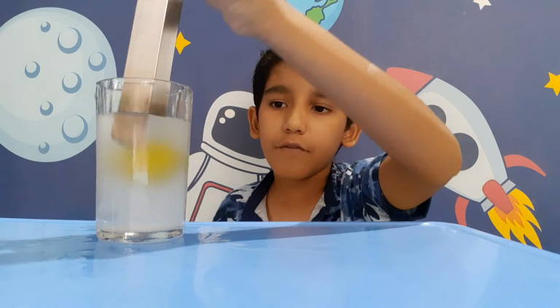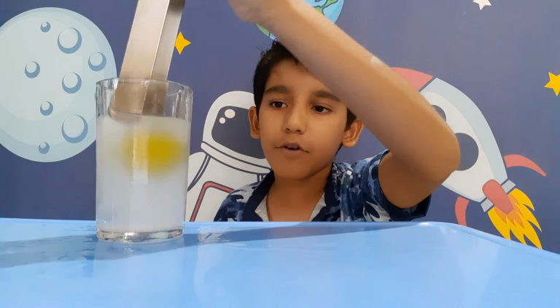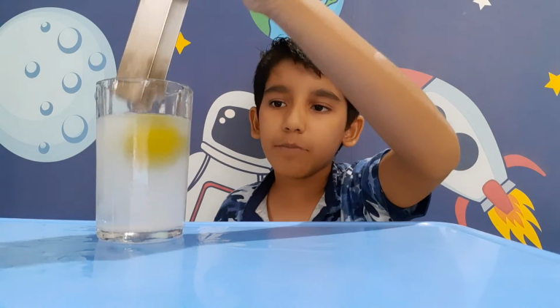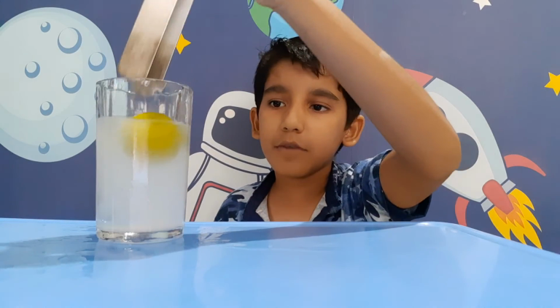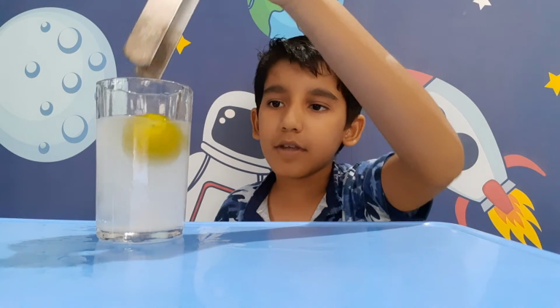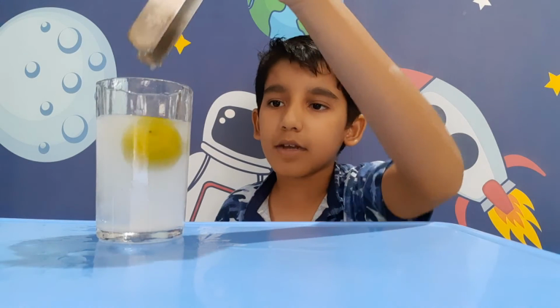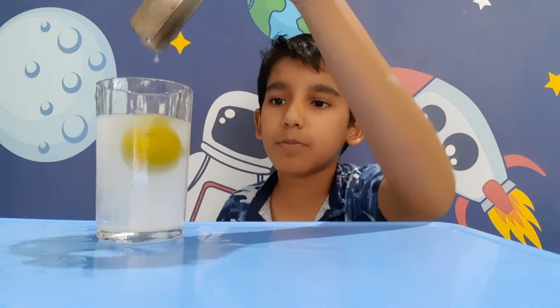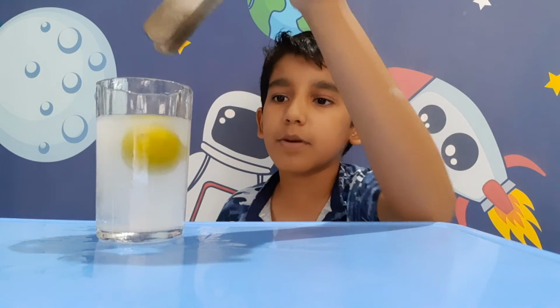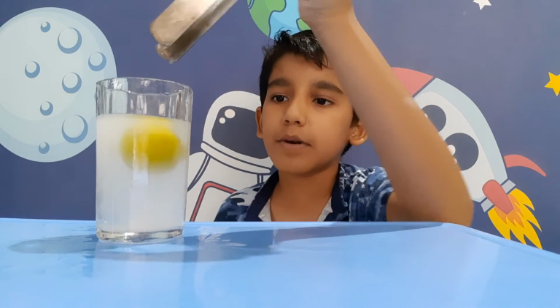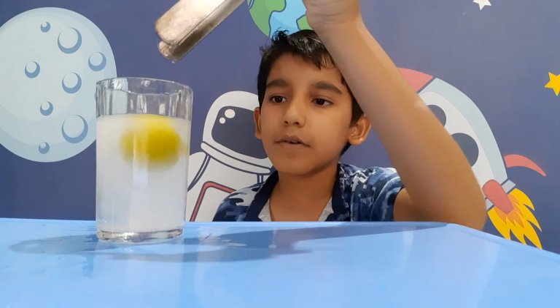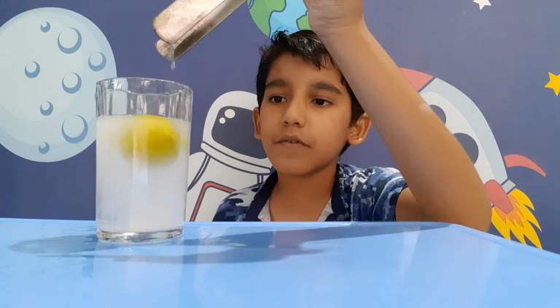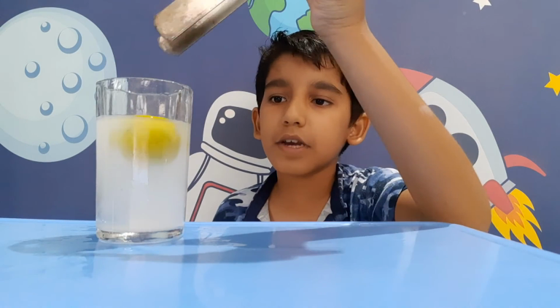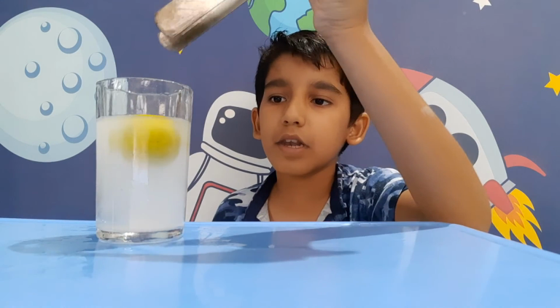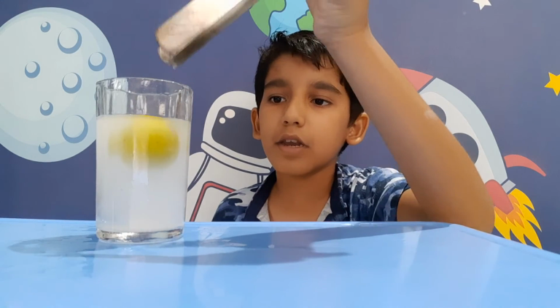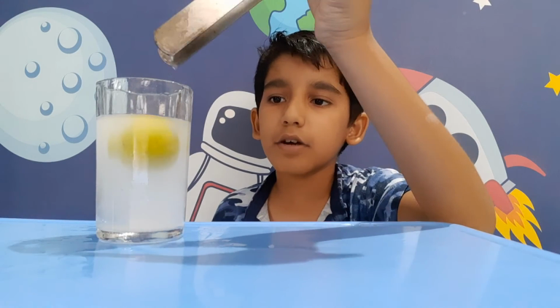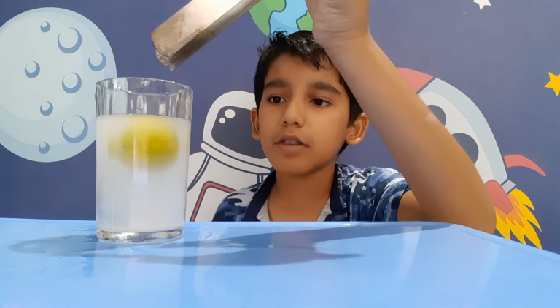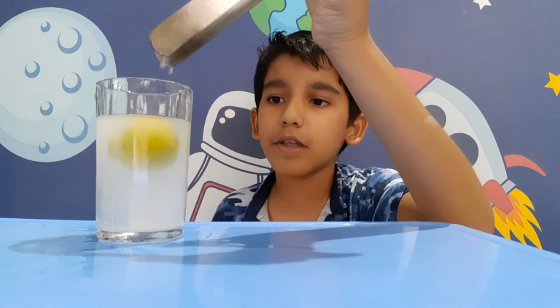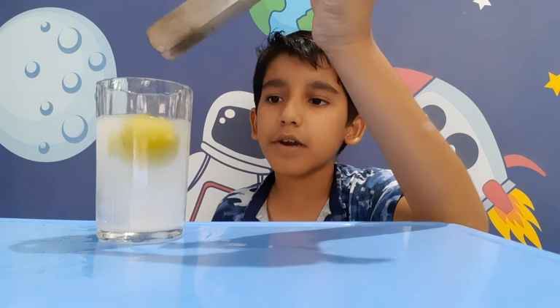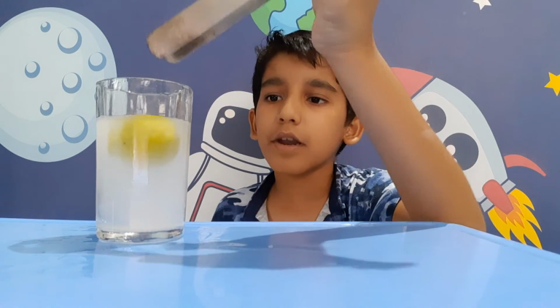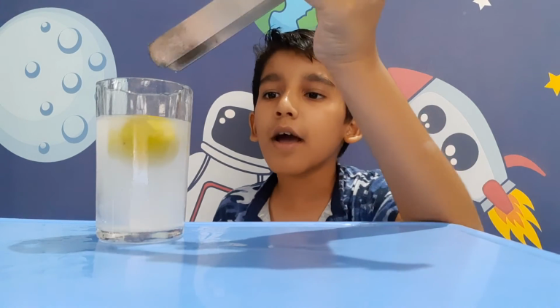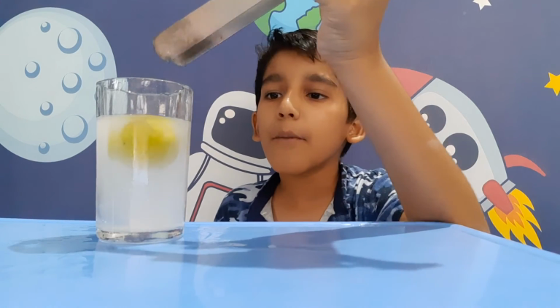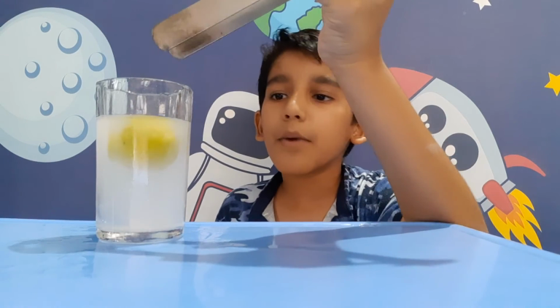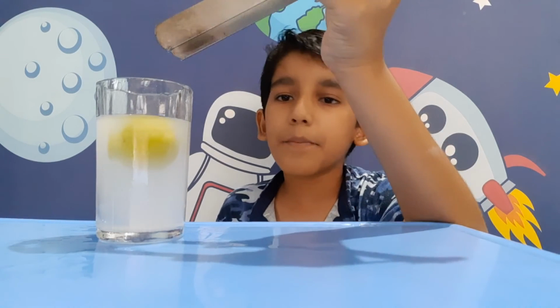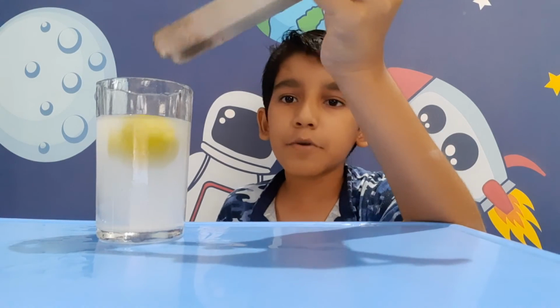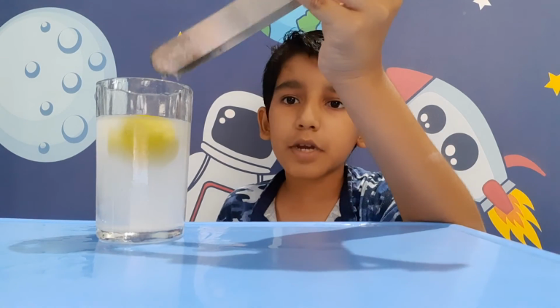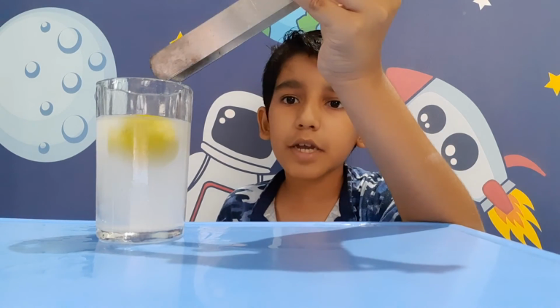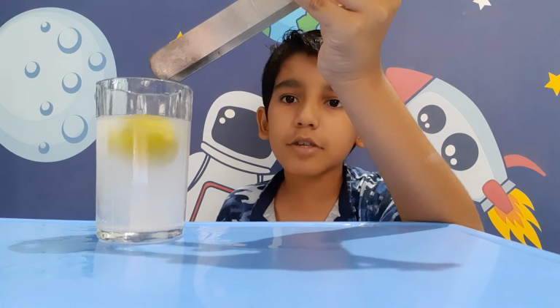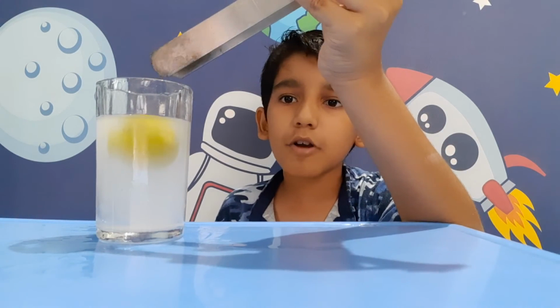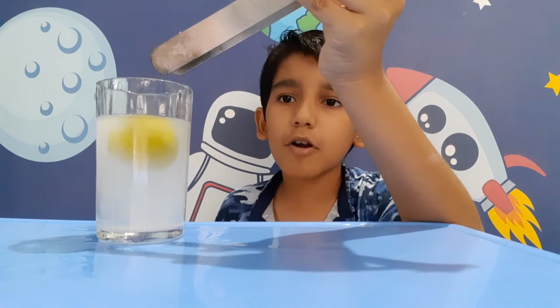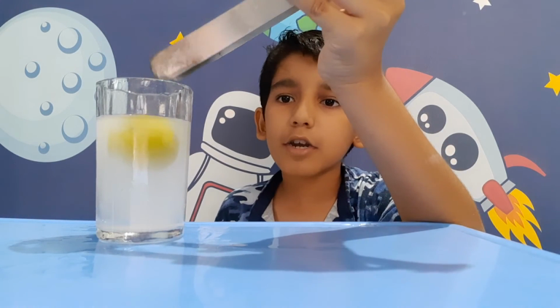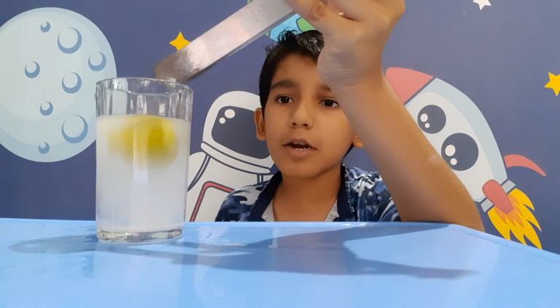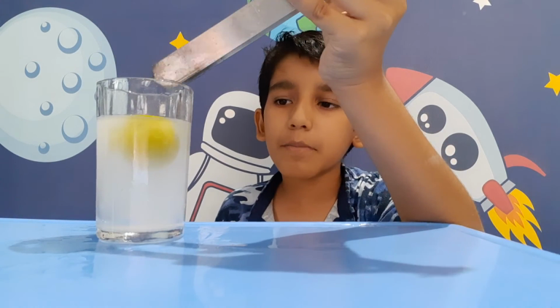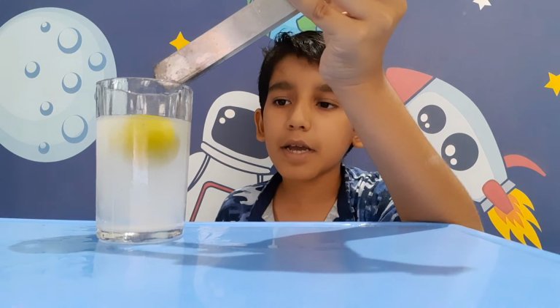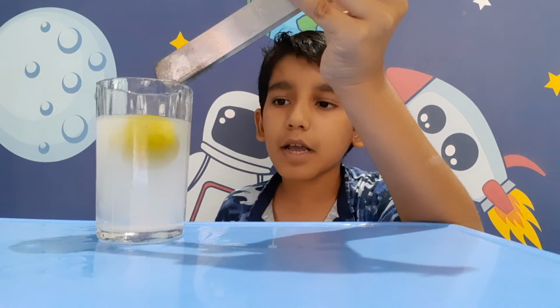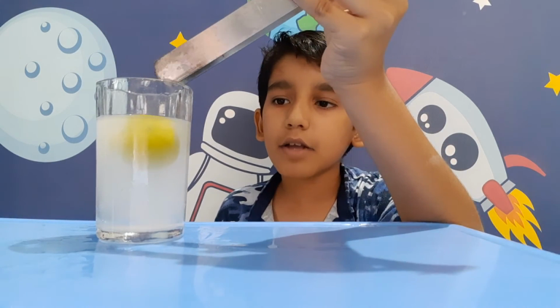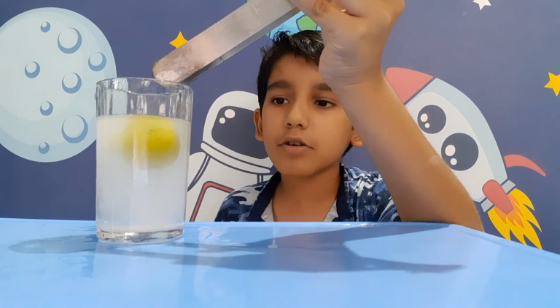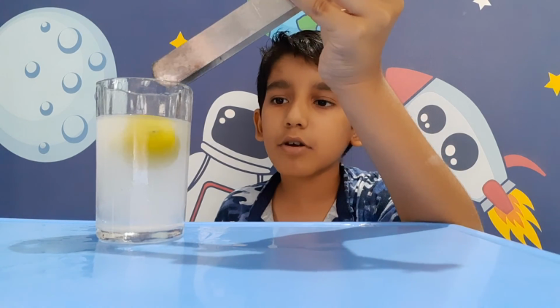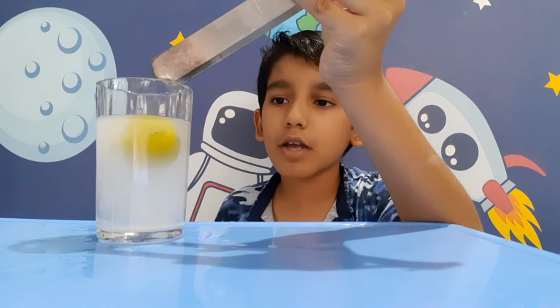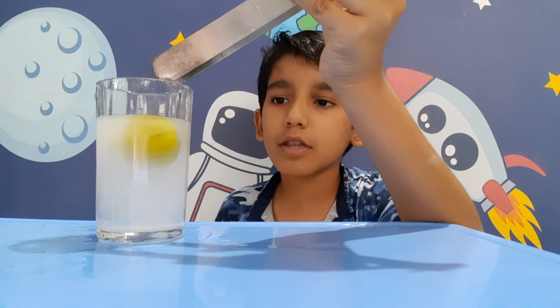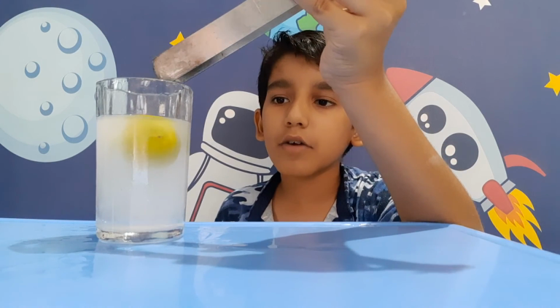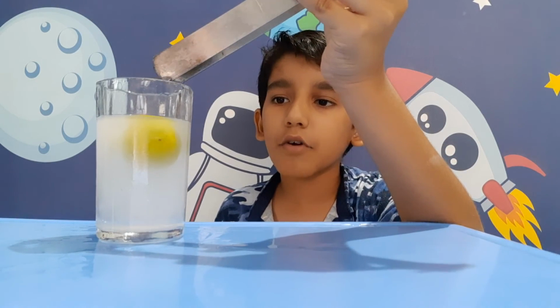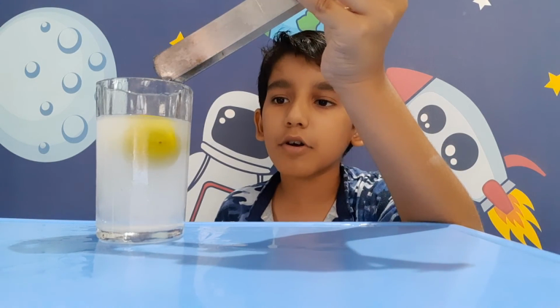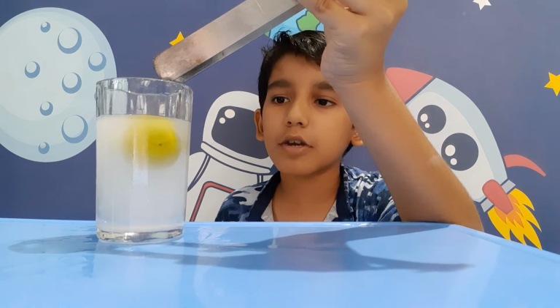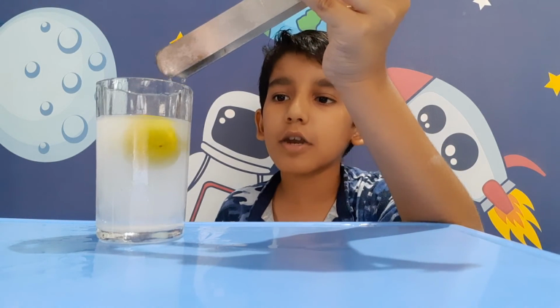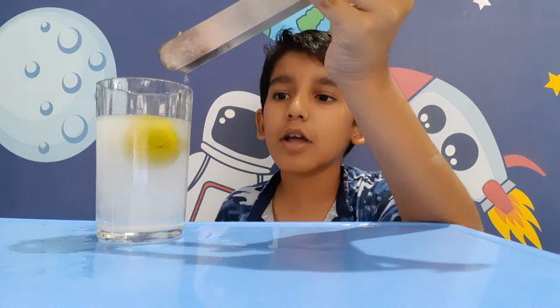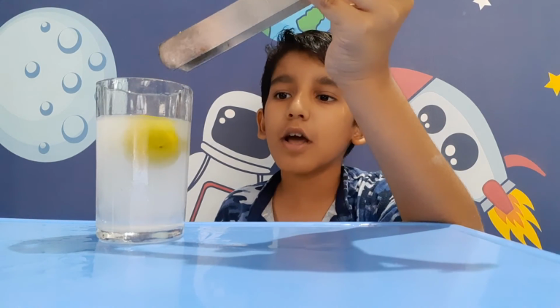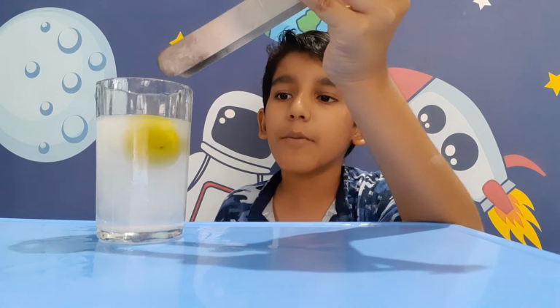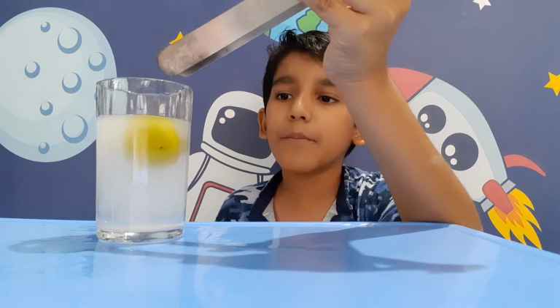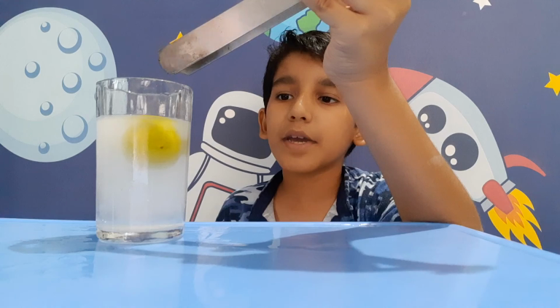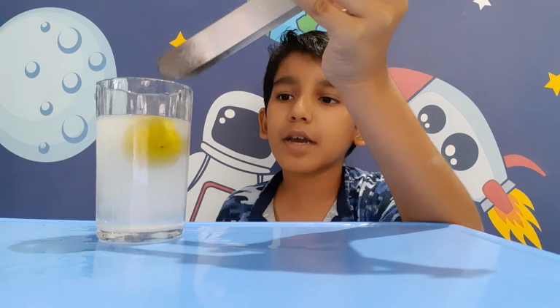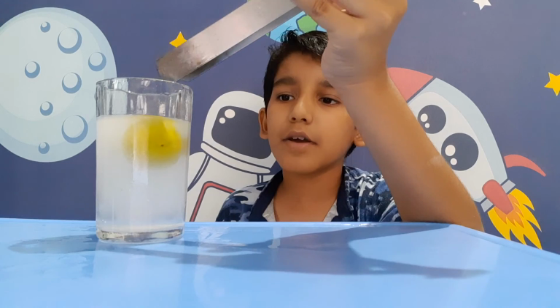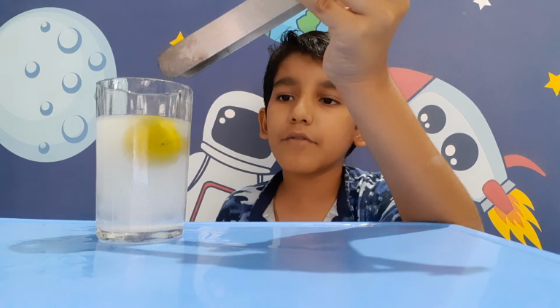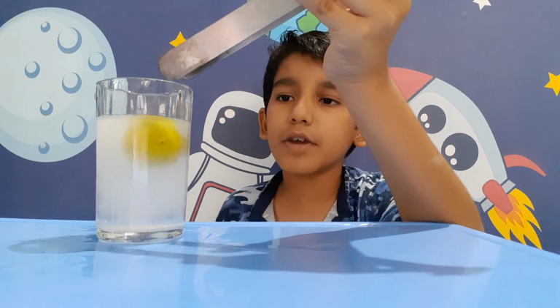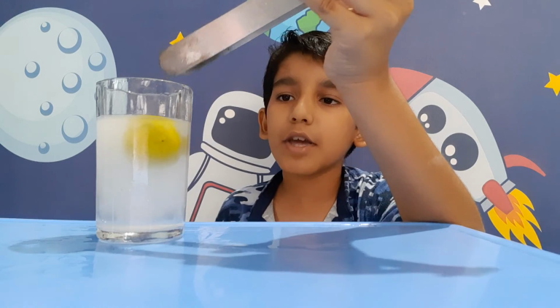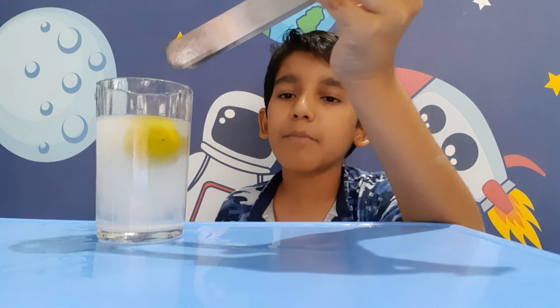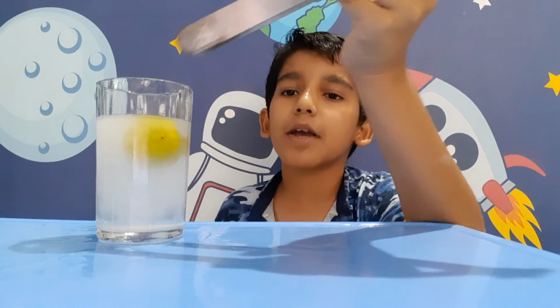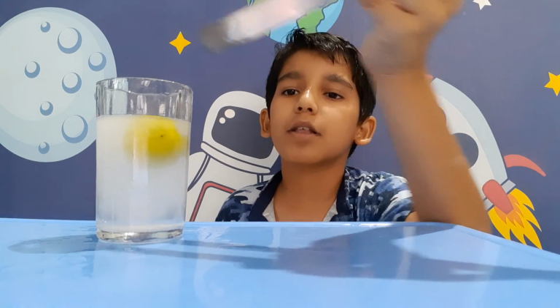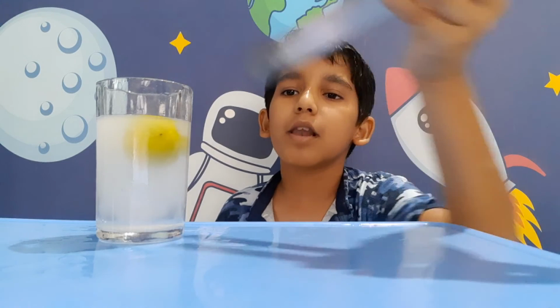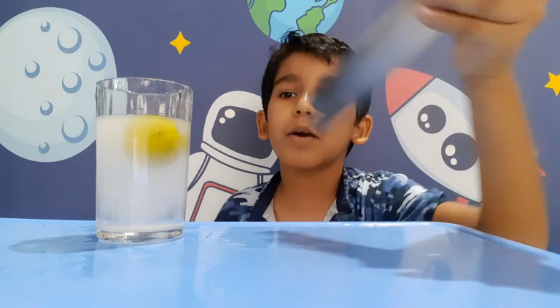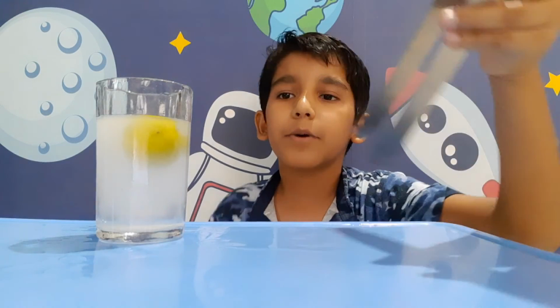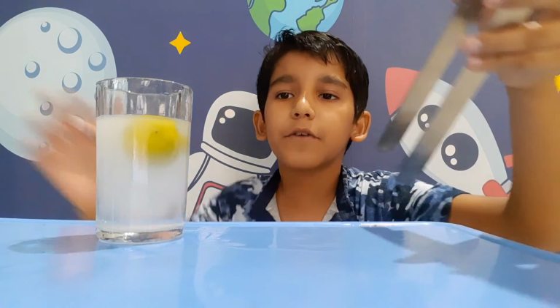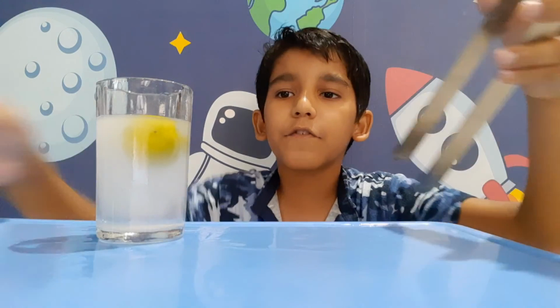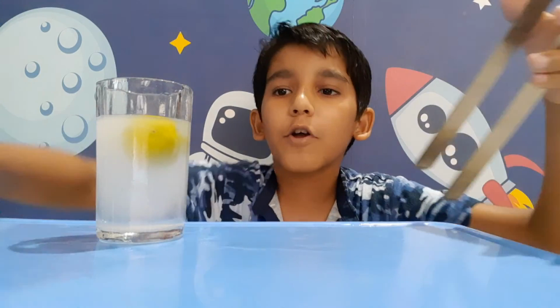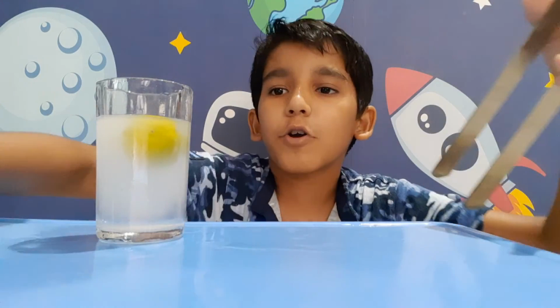From this experiment we can learn that by putting salt and baking soda in the water, we can make the lemon float.